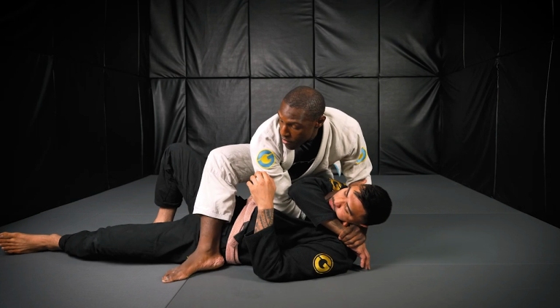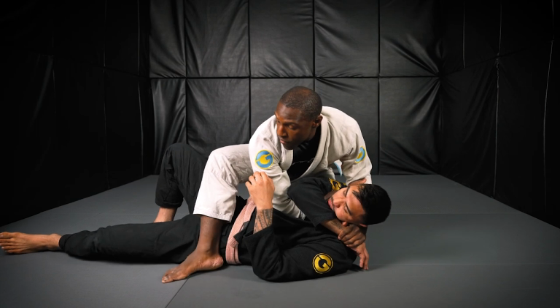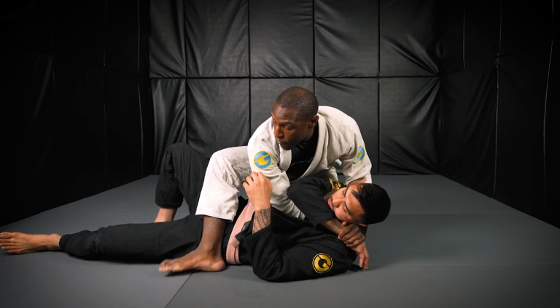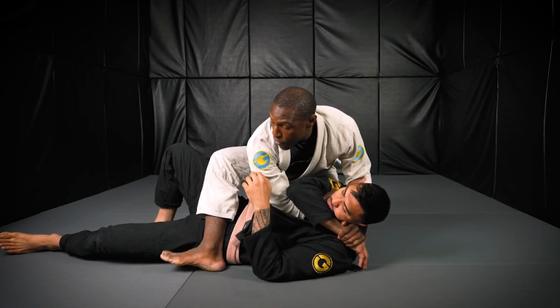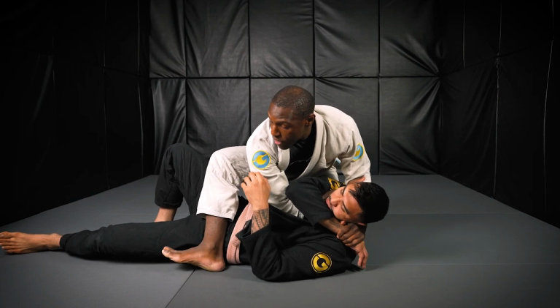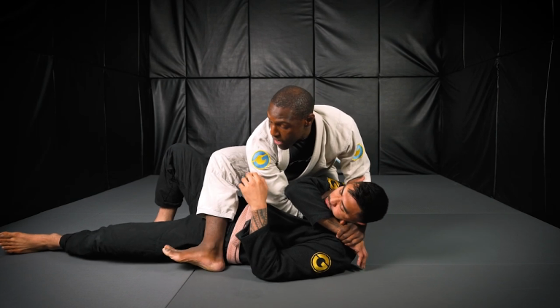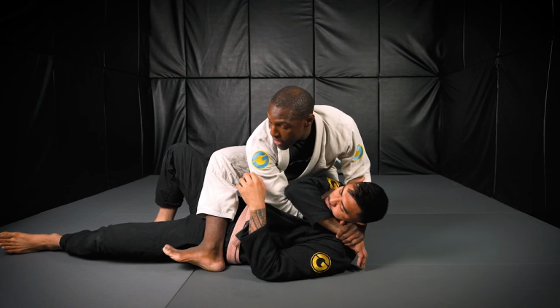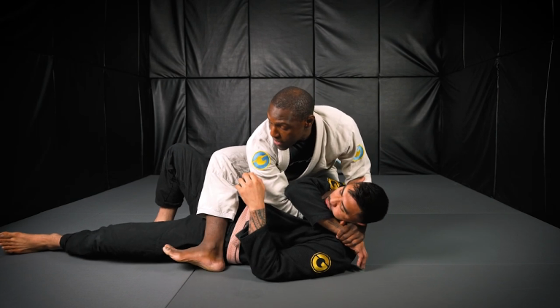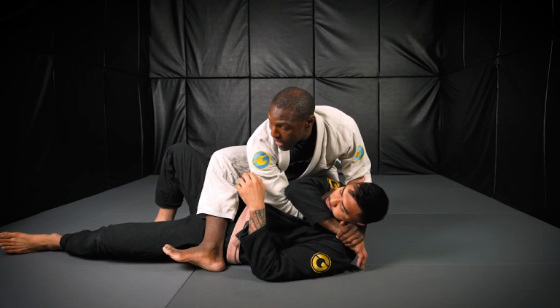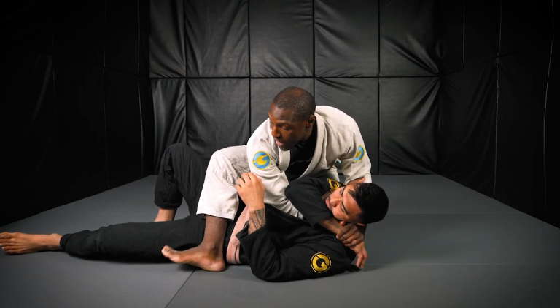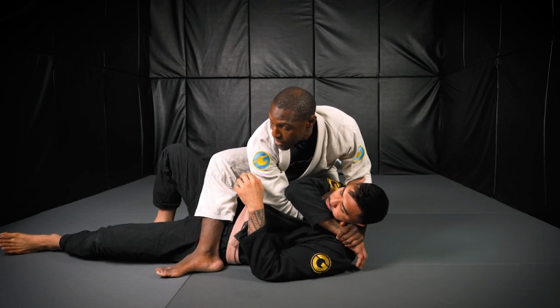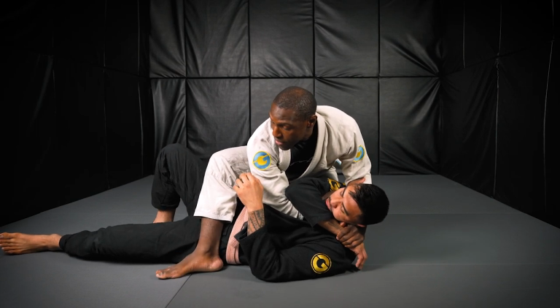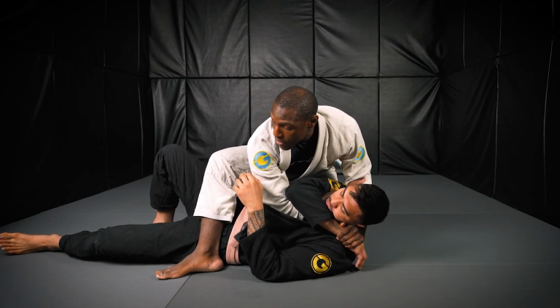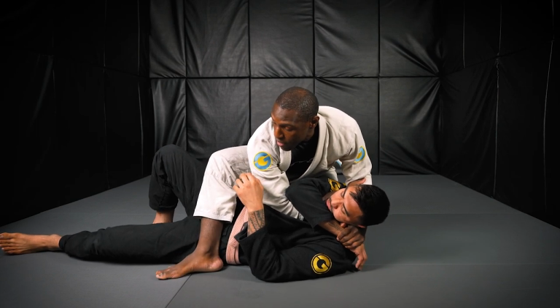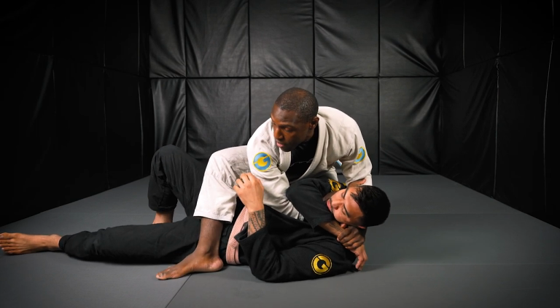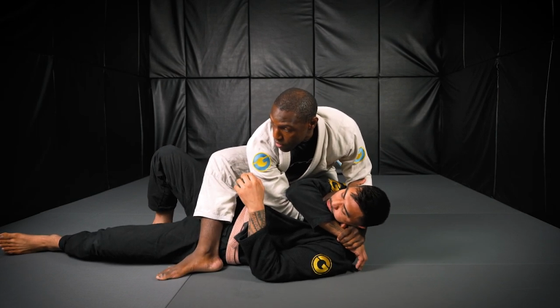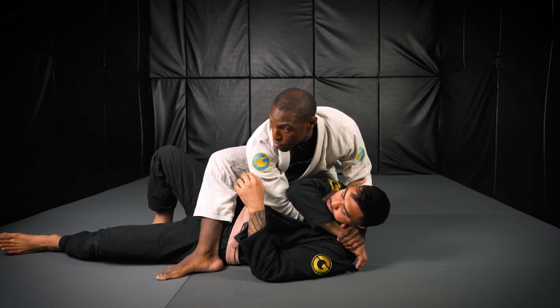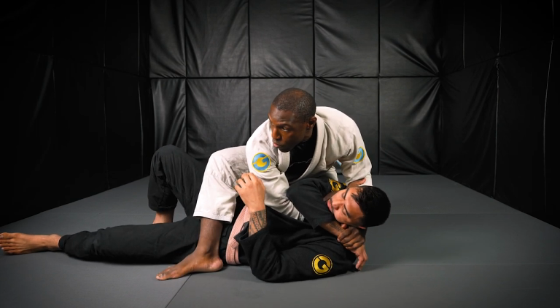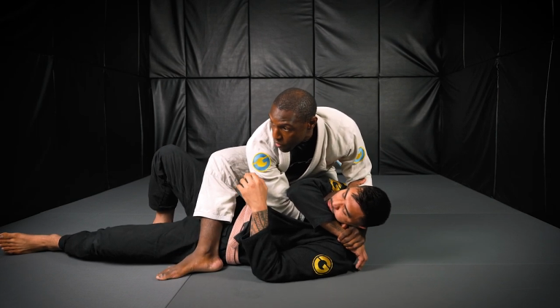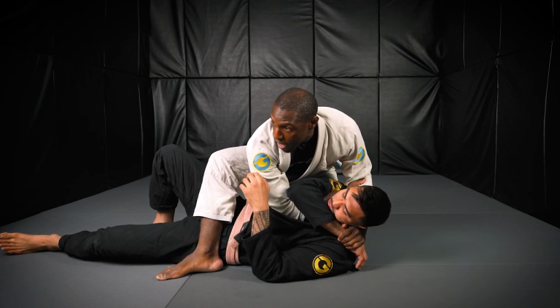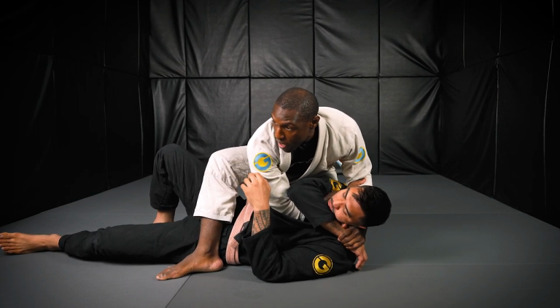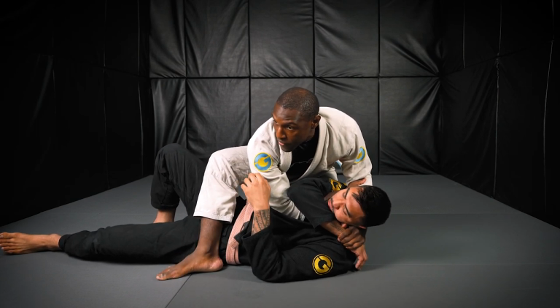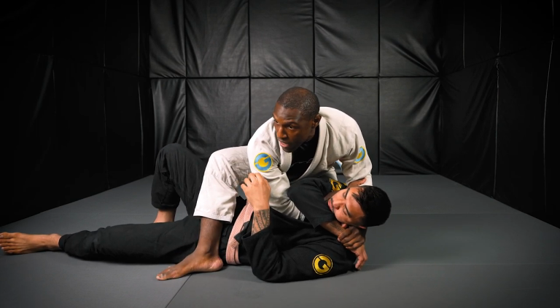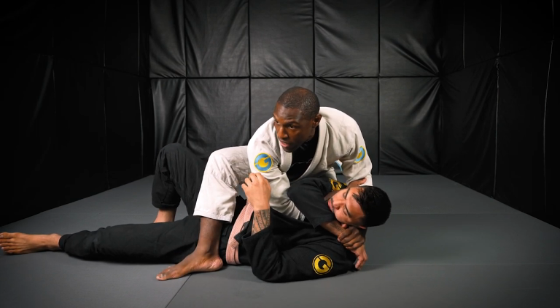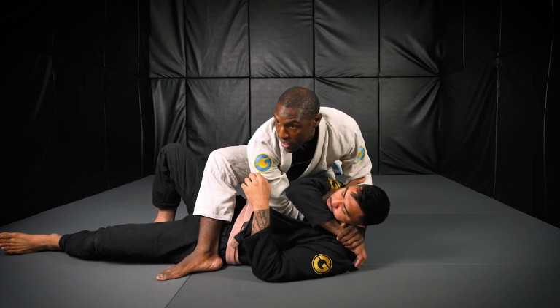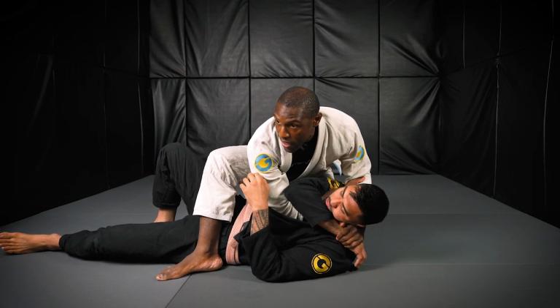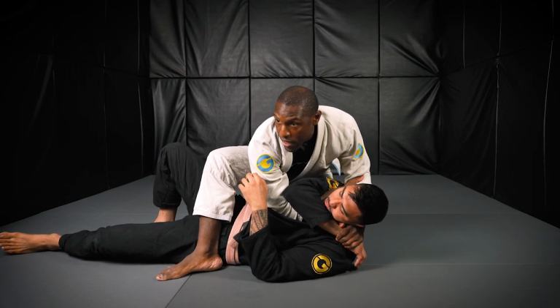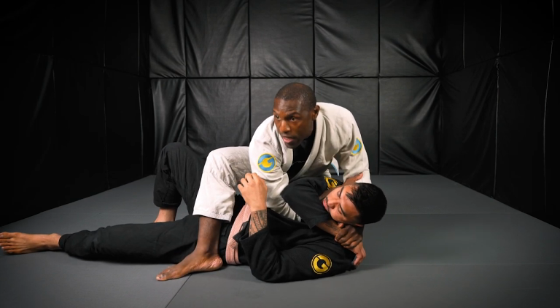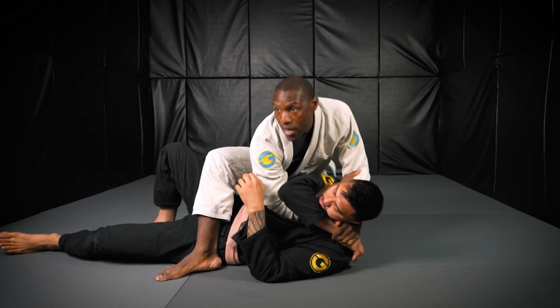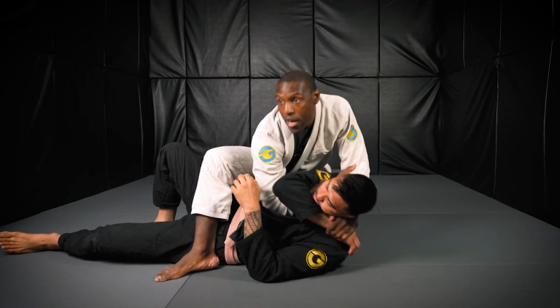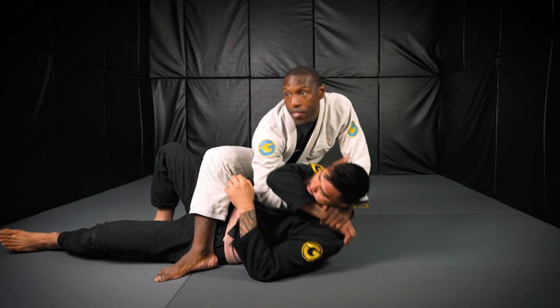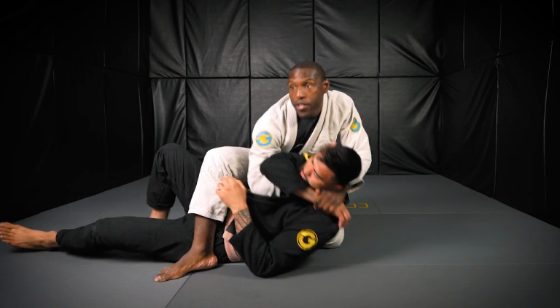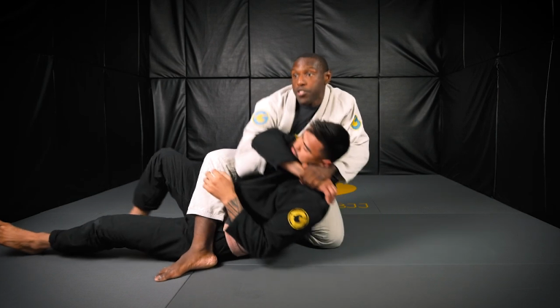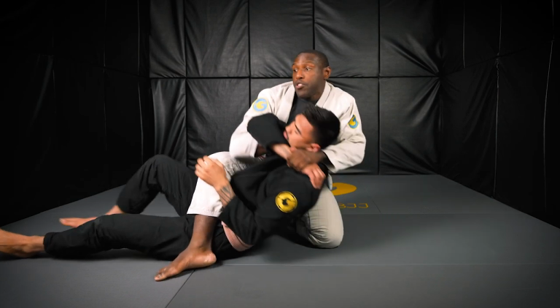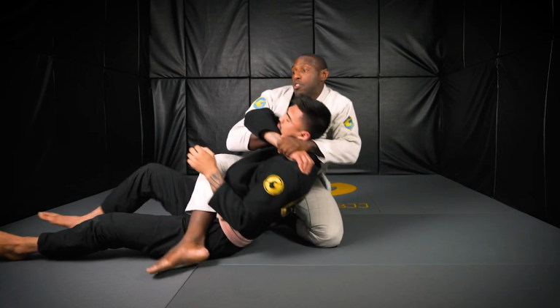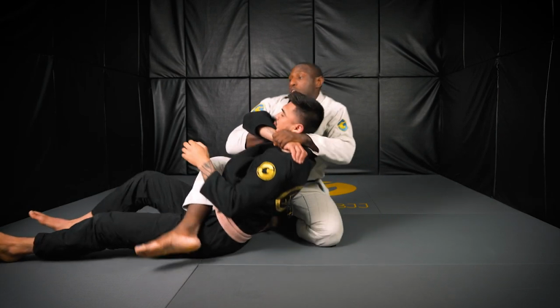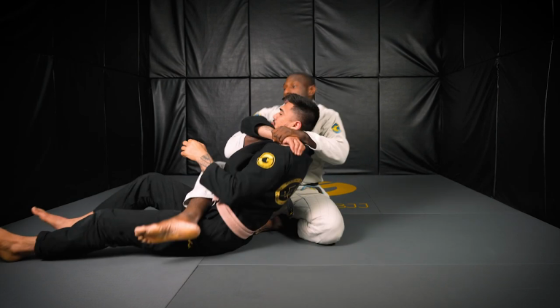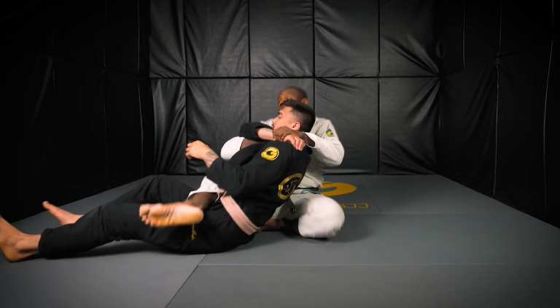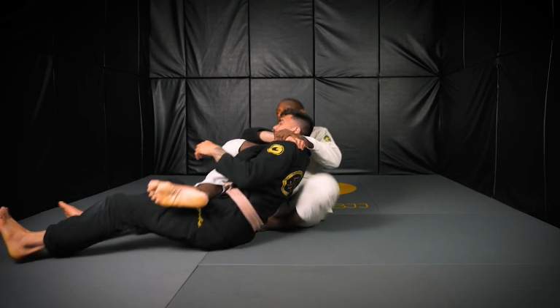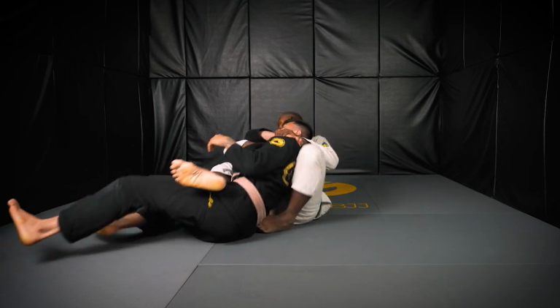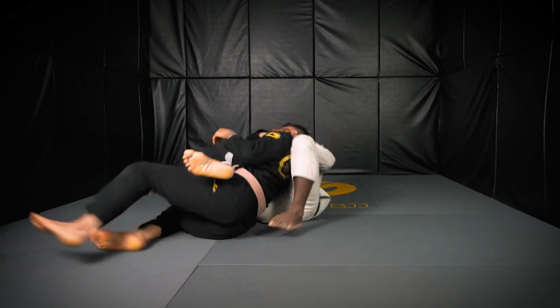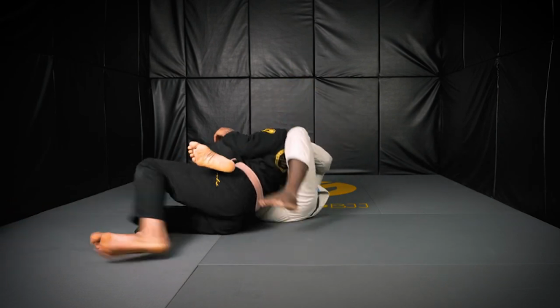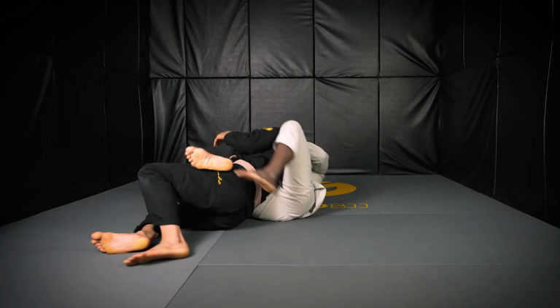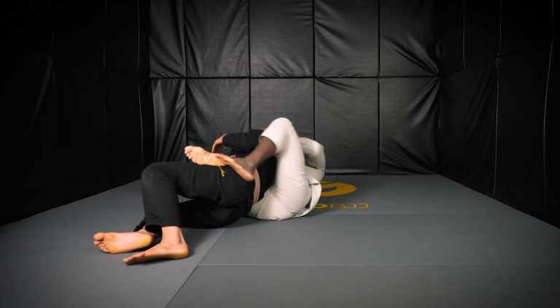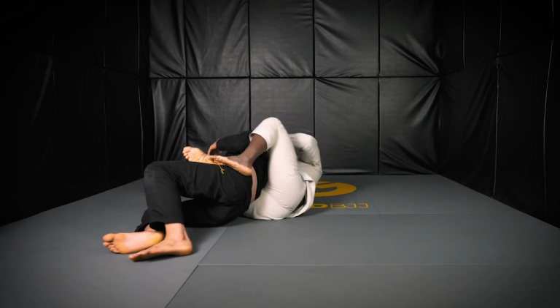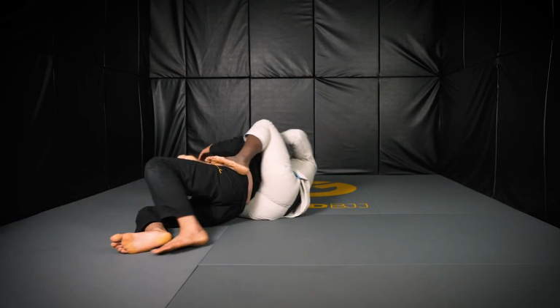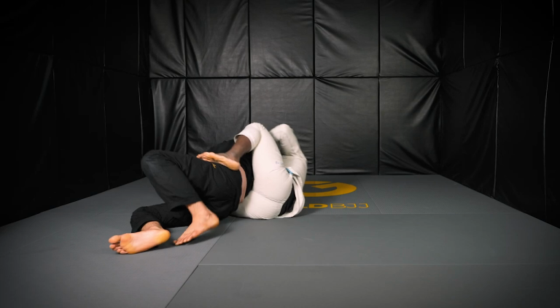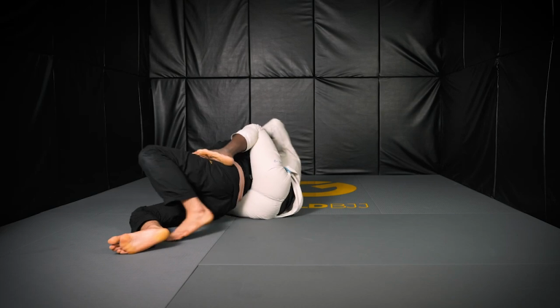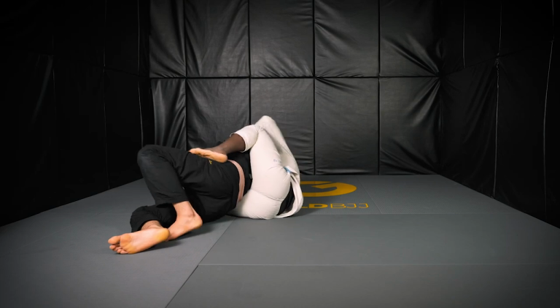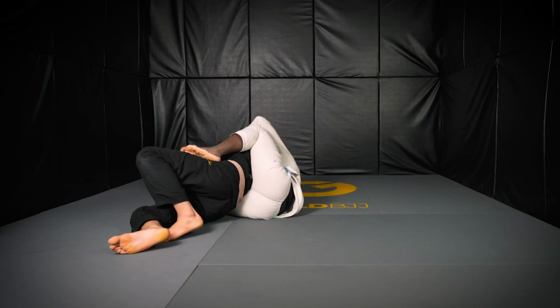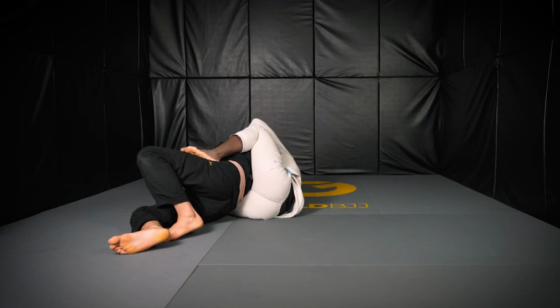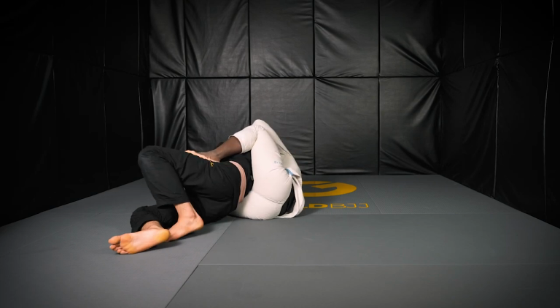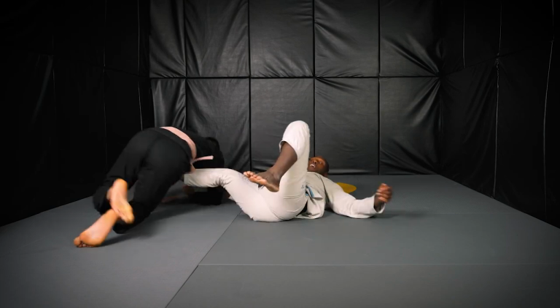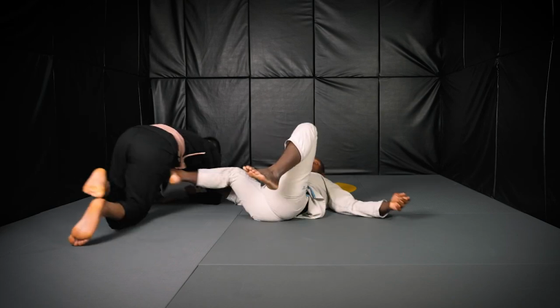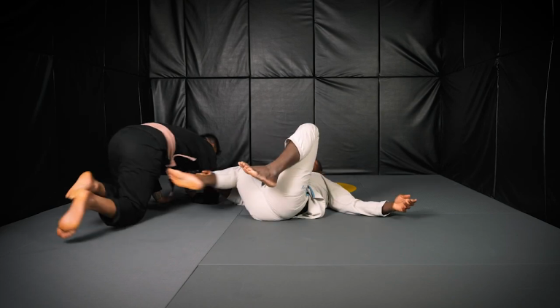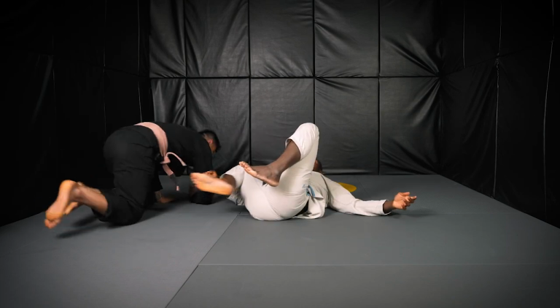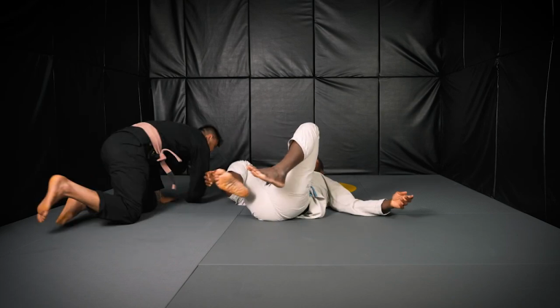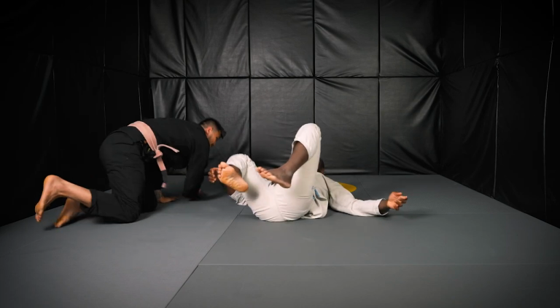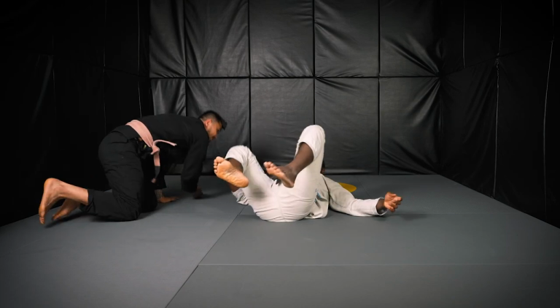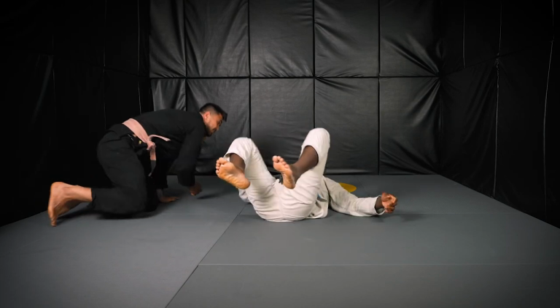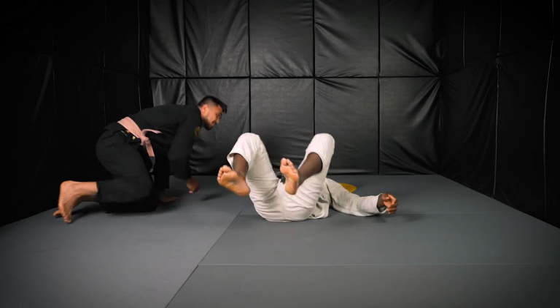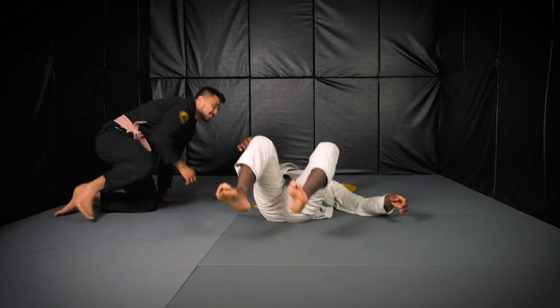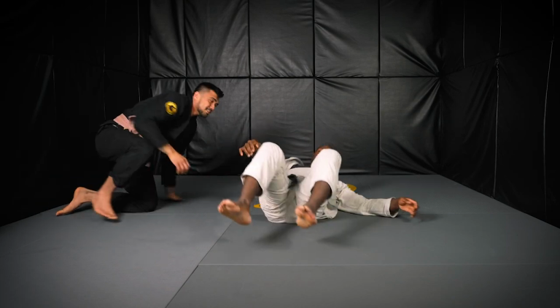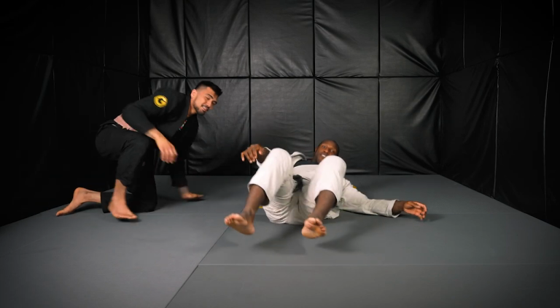Foot in tight to control the offside leg, and then wait to get your points.